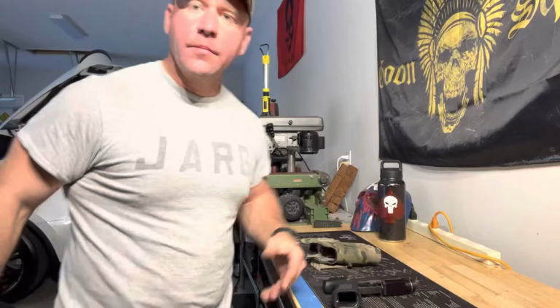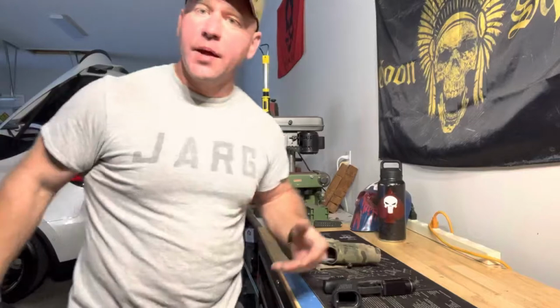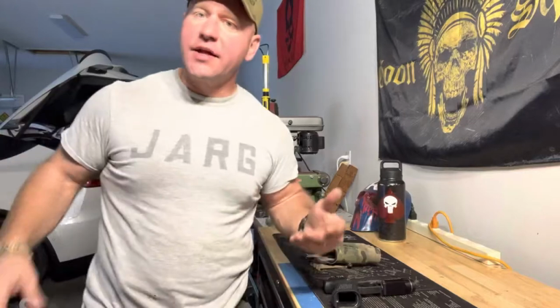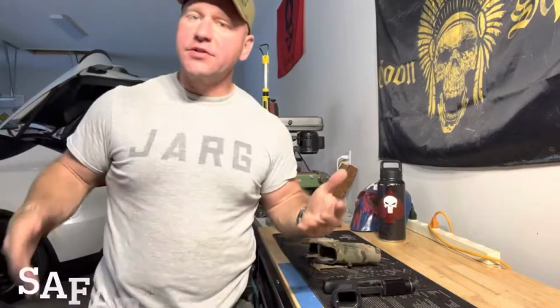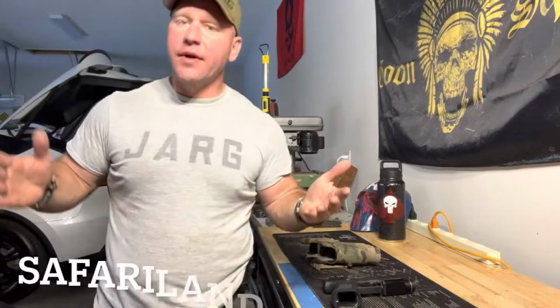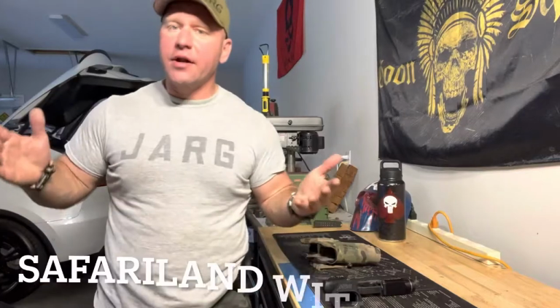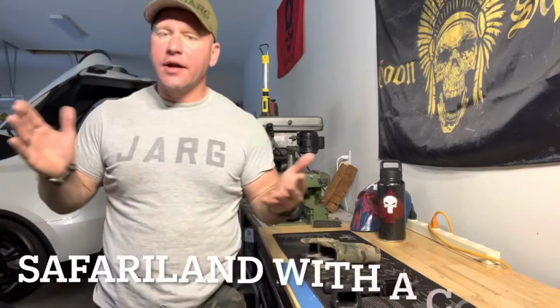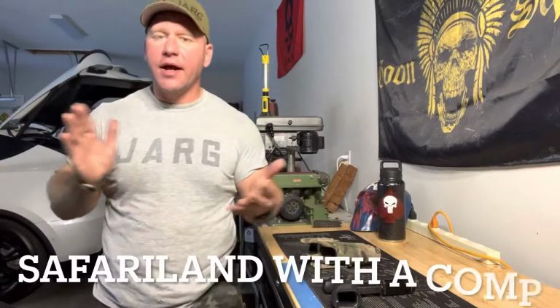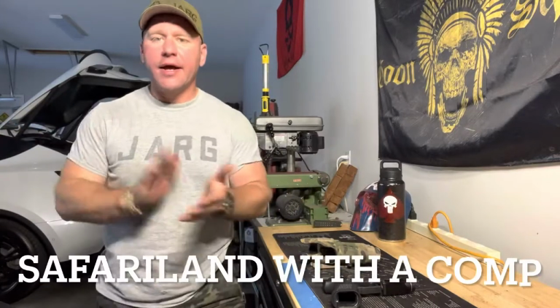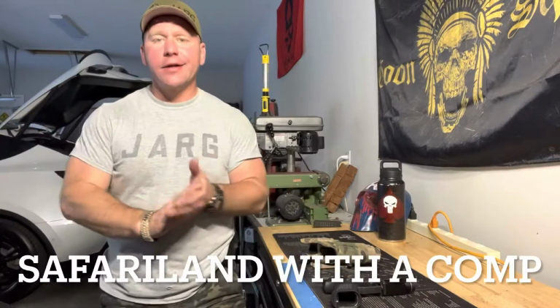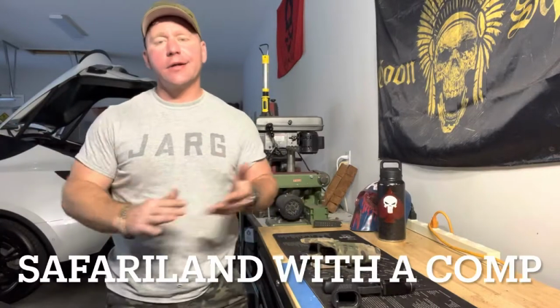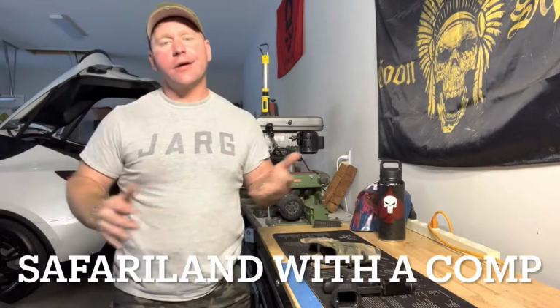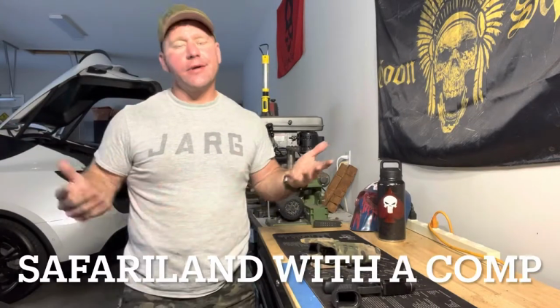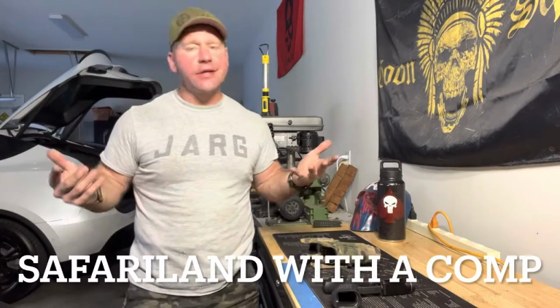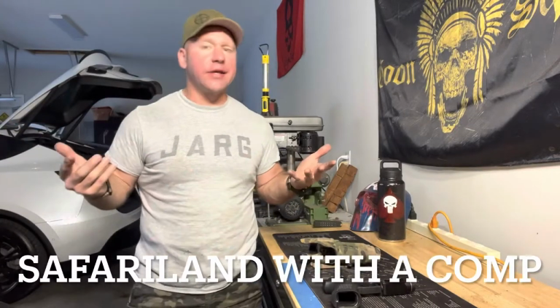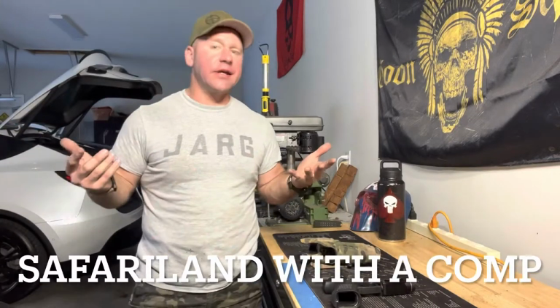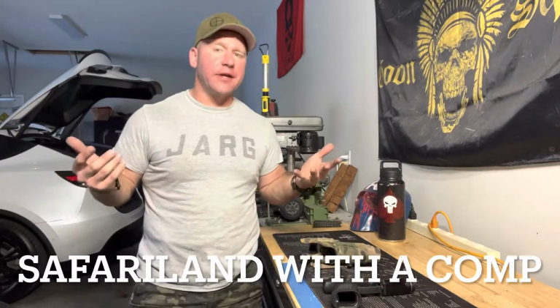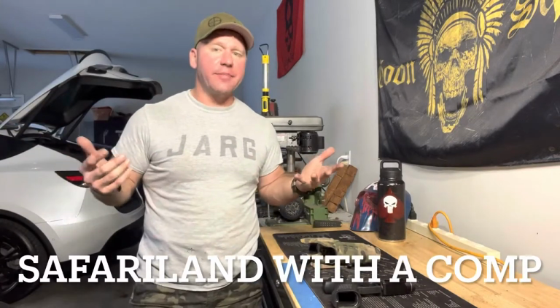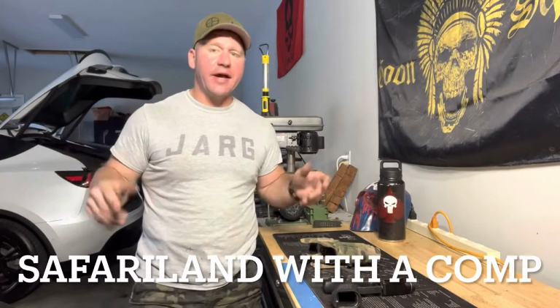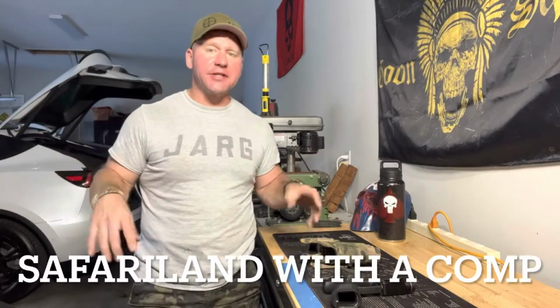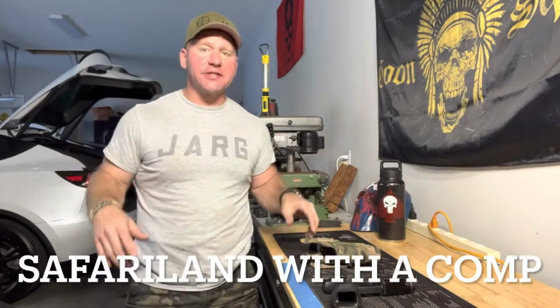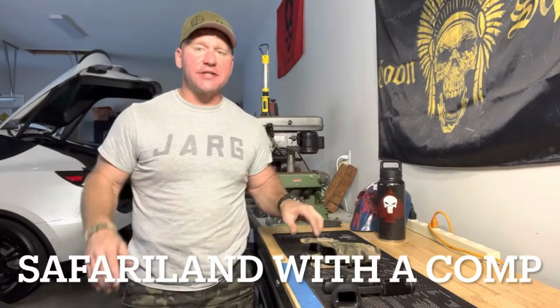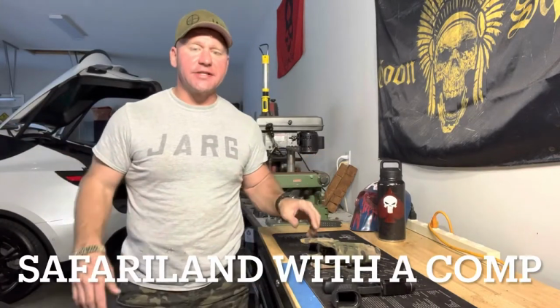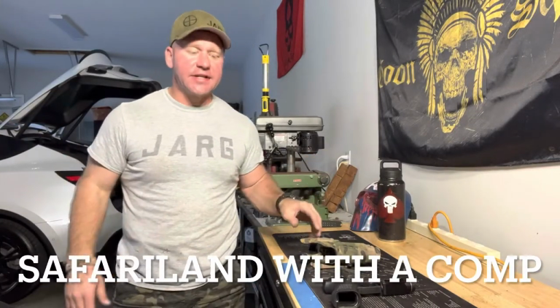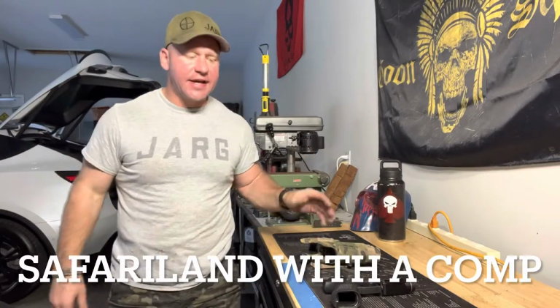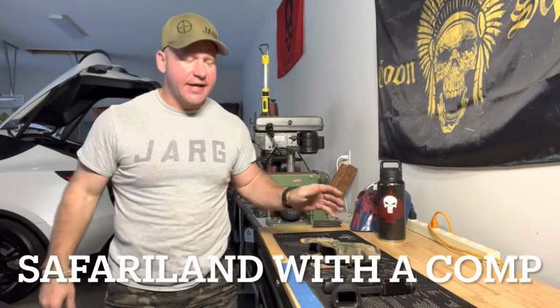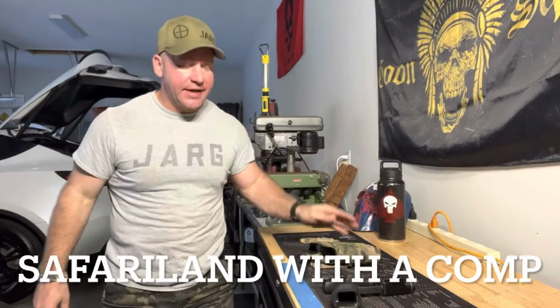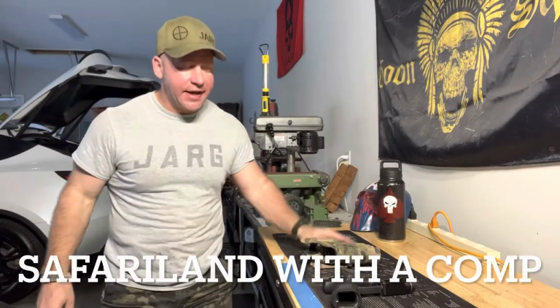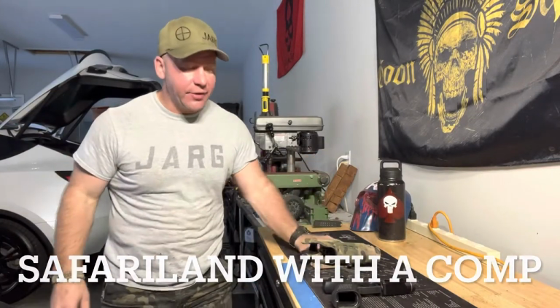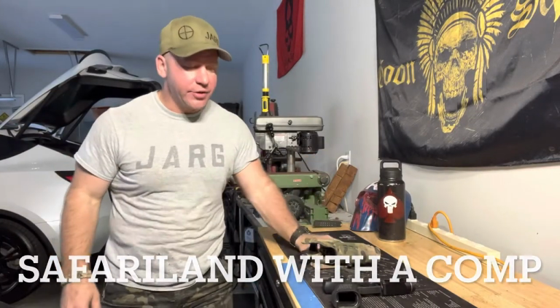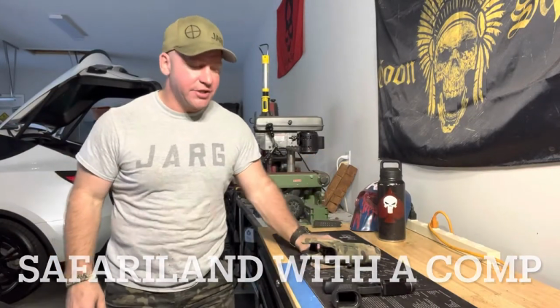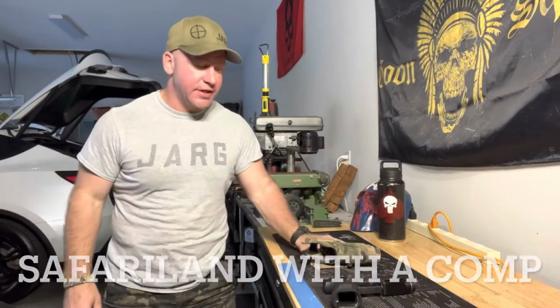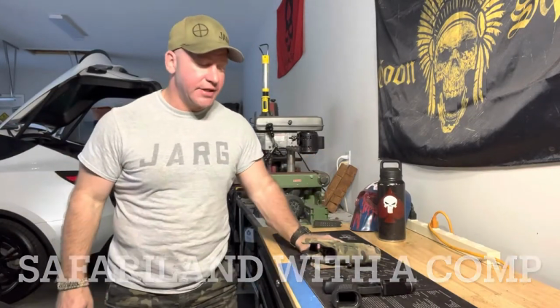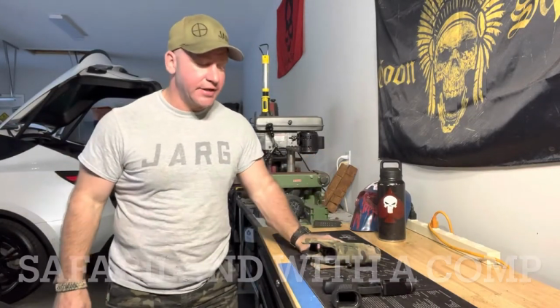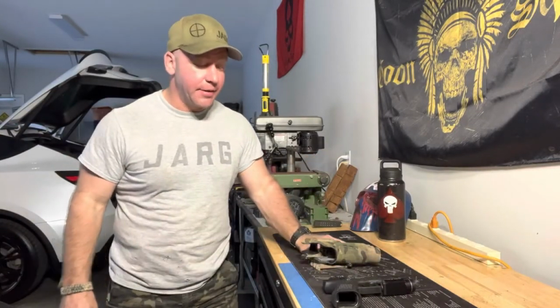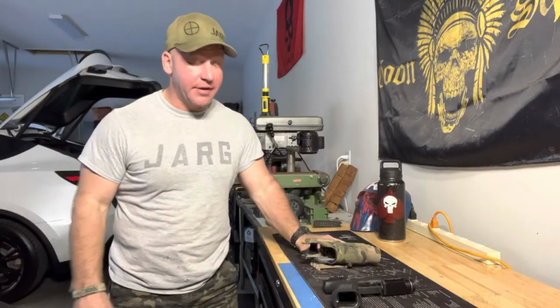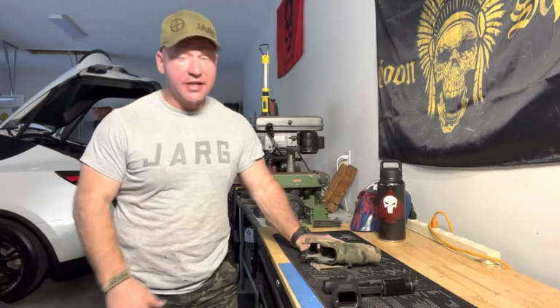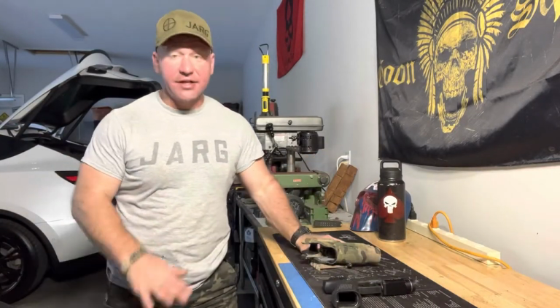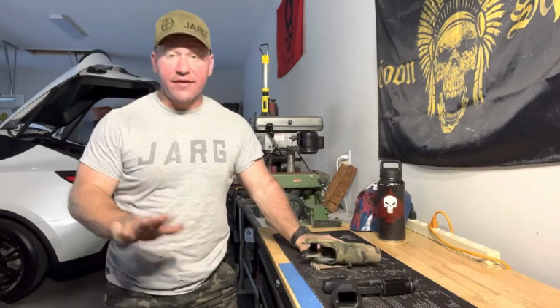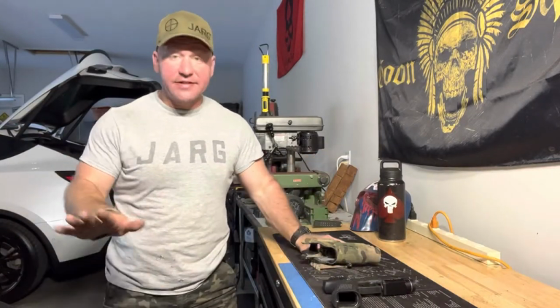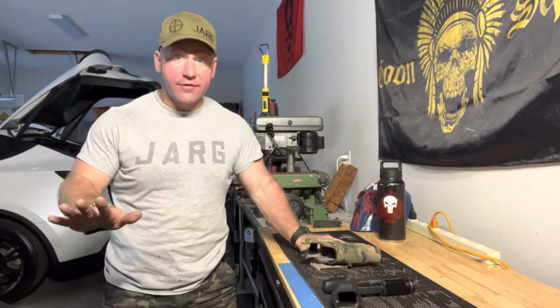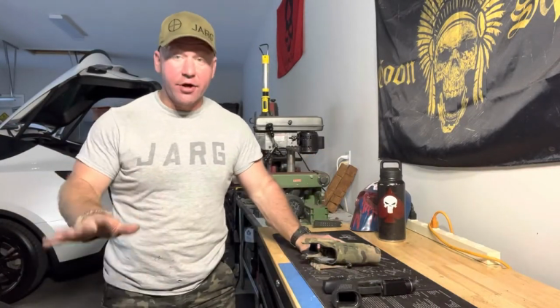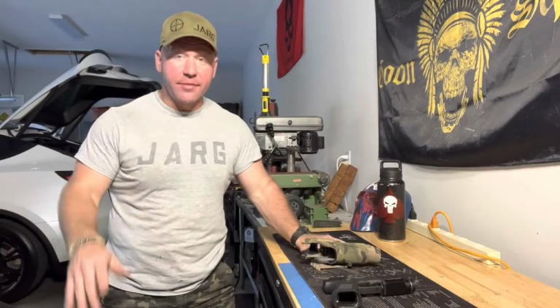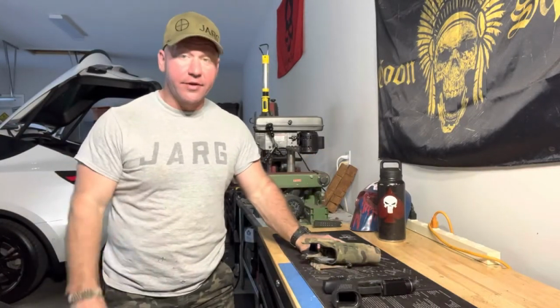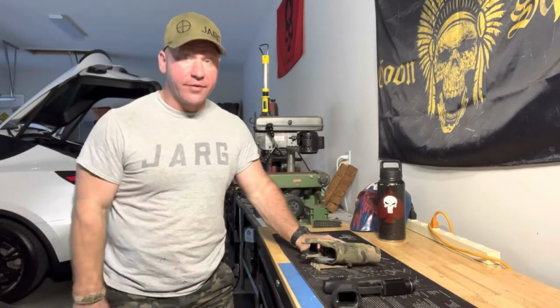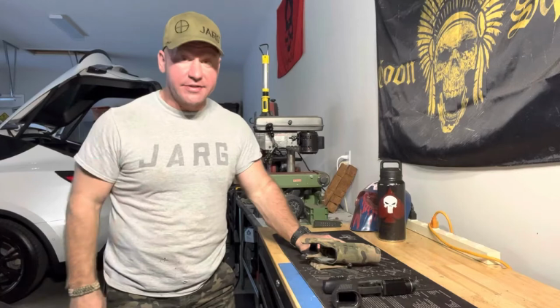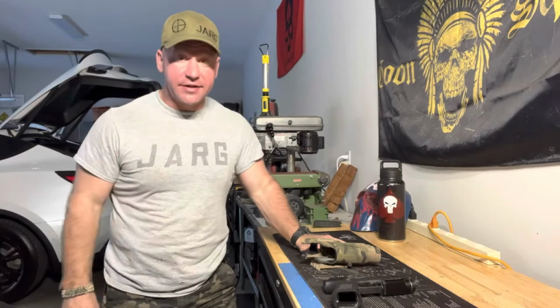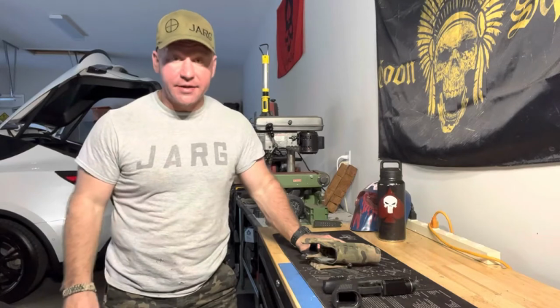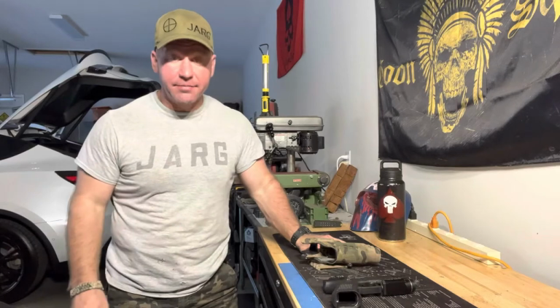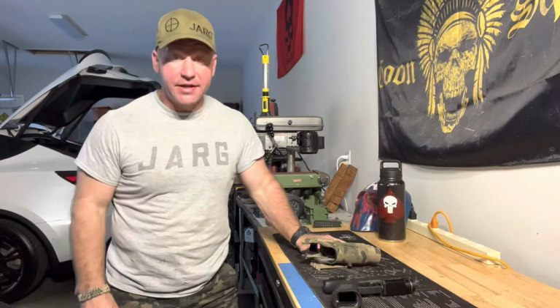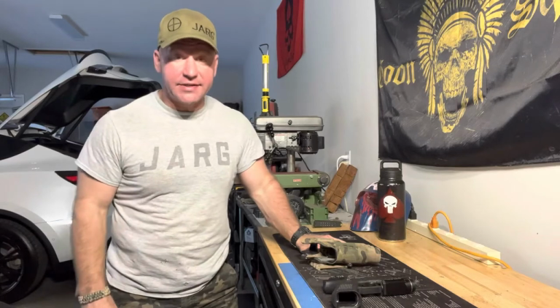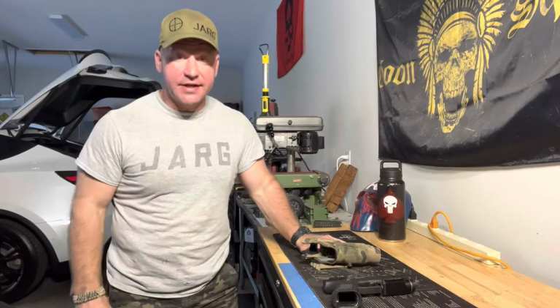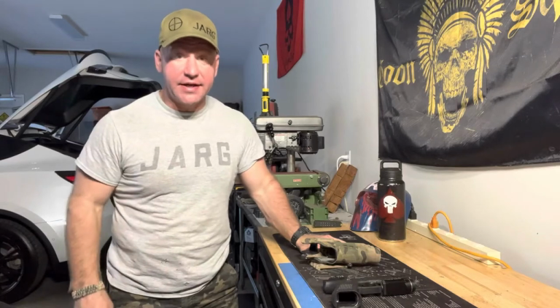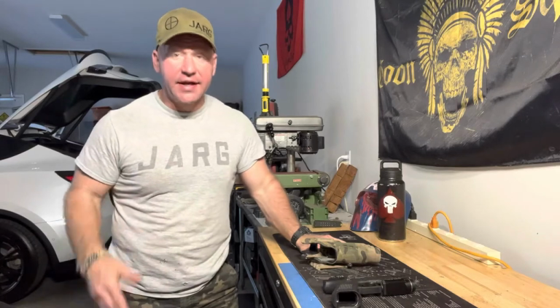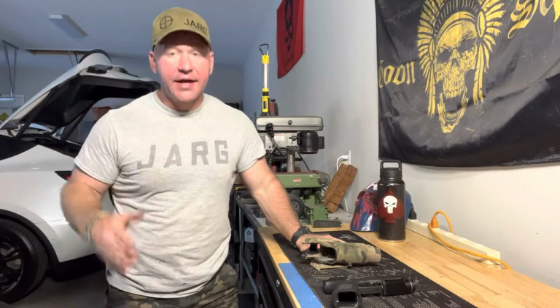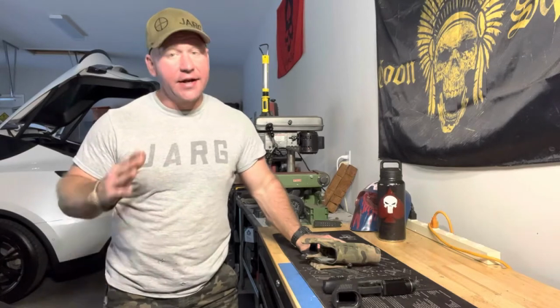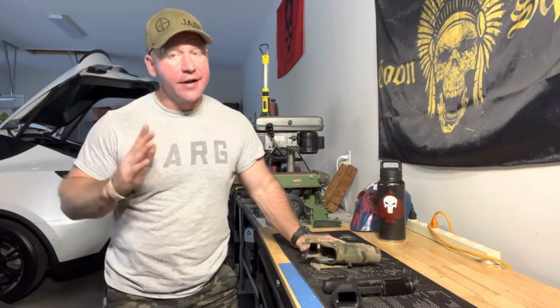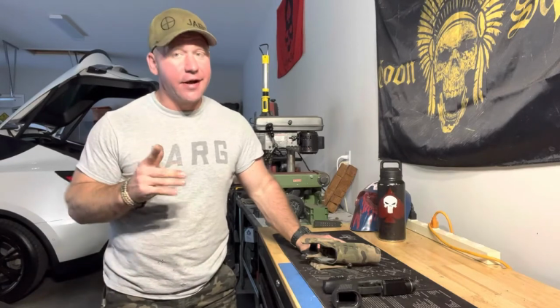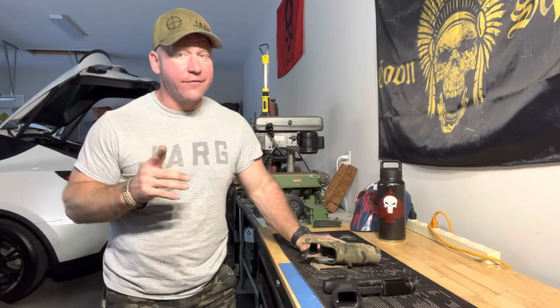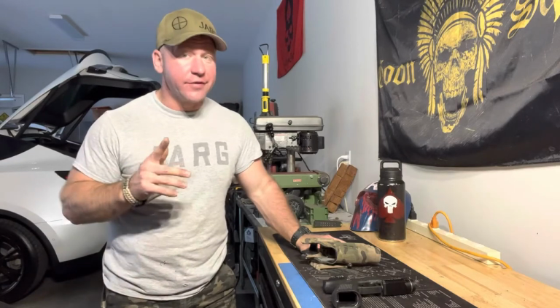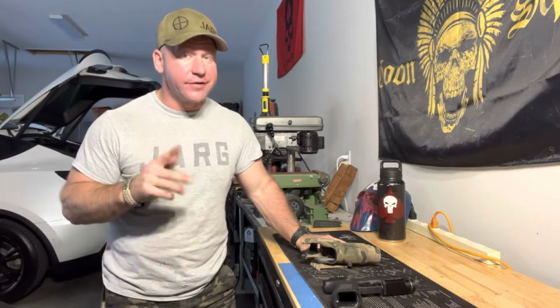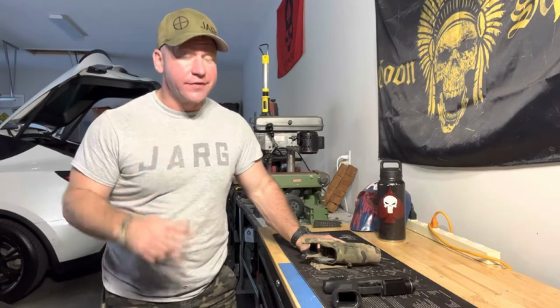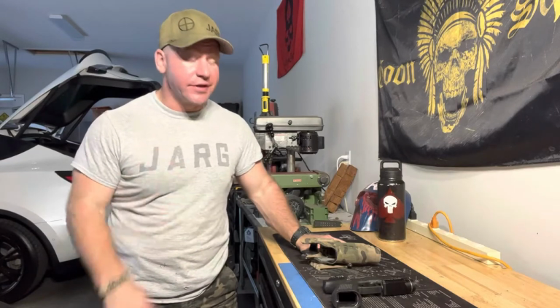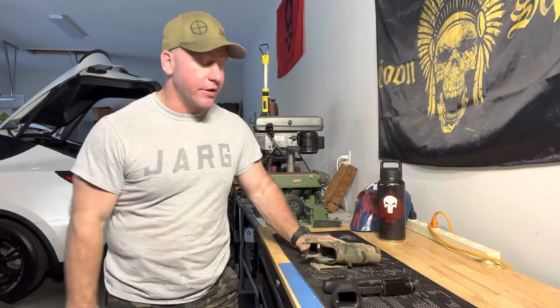Hey, it's a regular guy. I didn't get any packages in today. I wish I did. I mean, actually, I've had several come in recently, but not for this video.